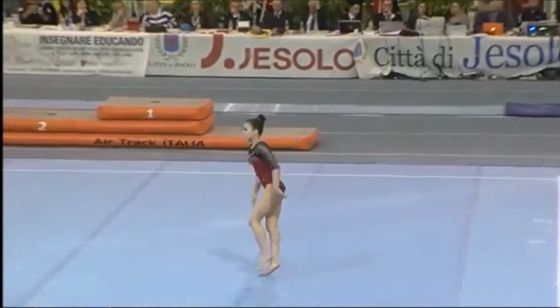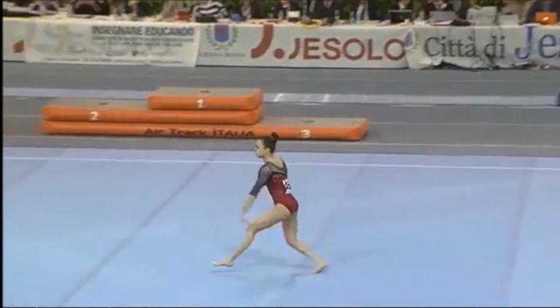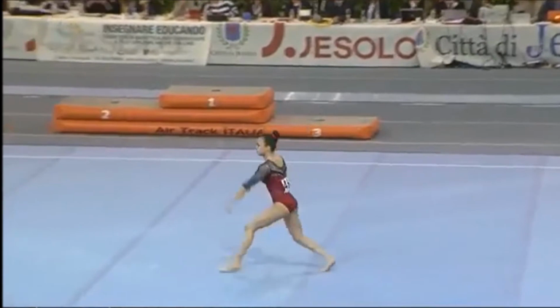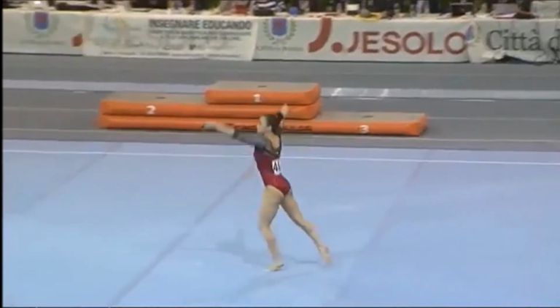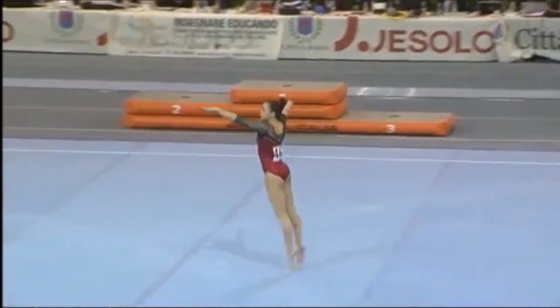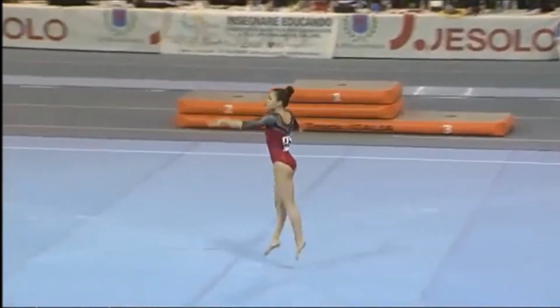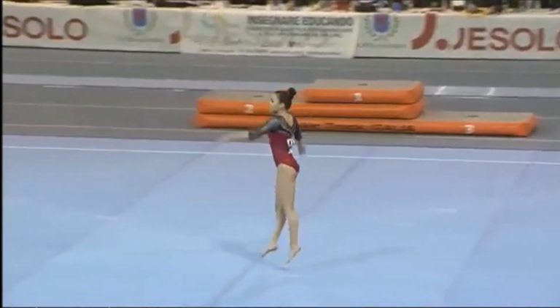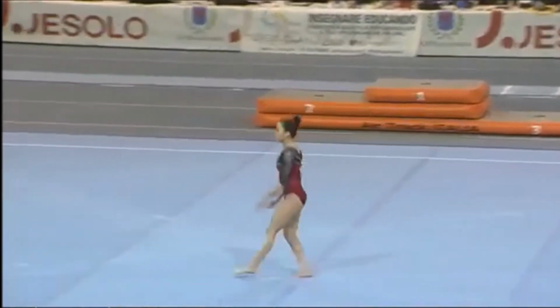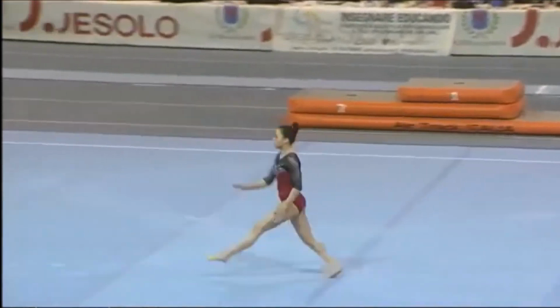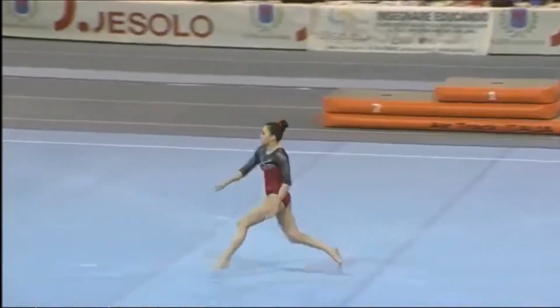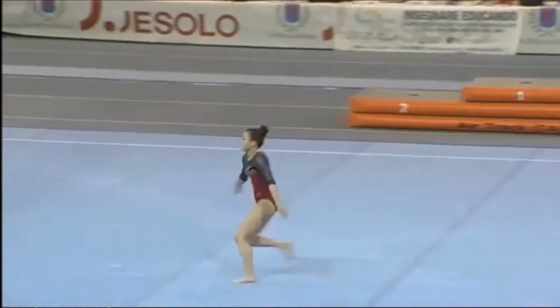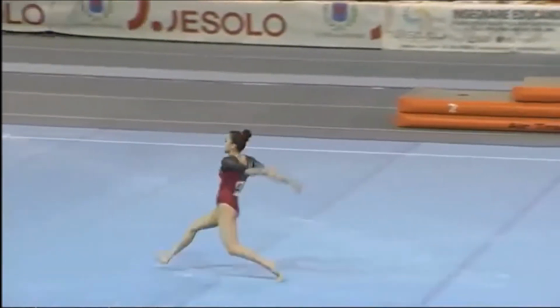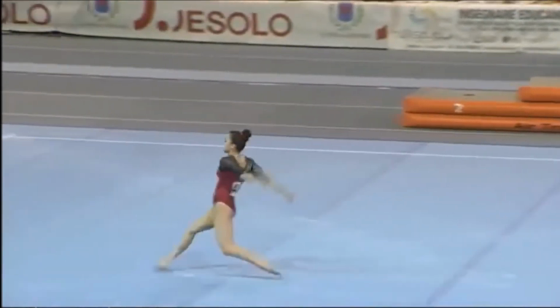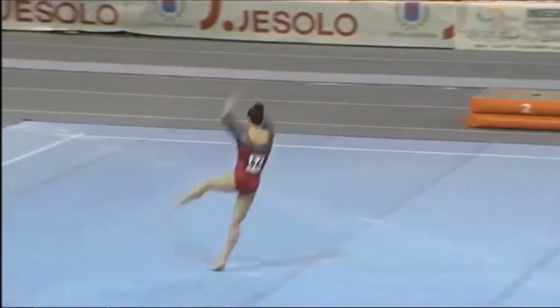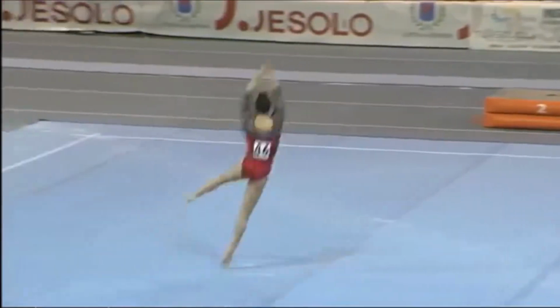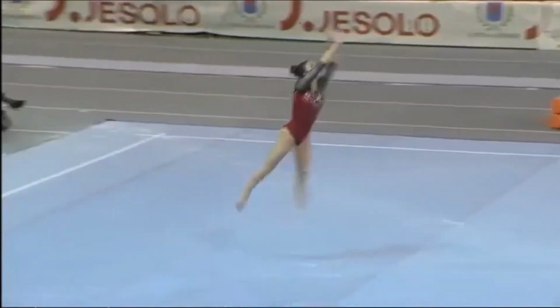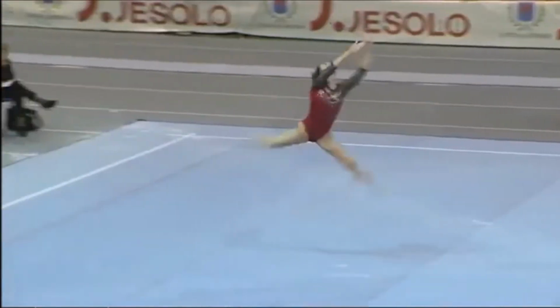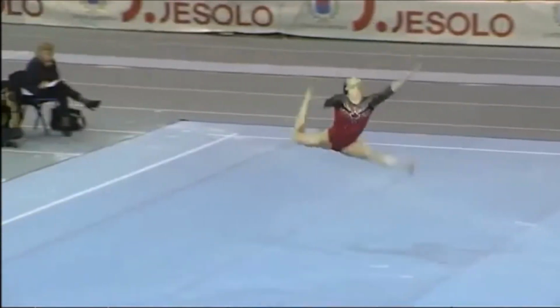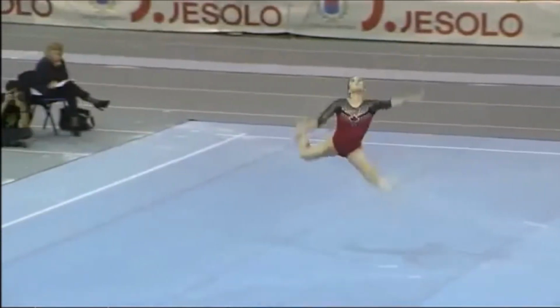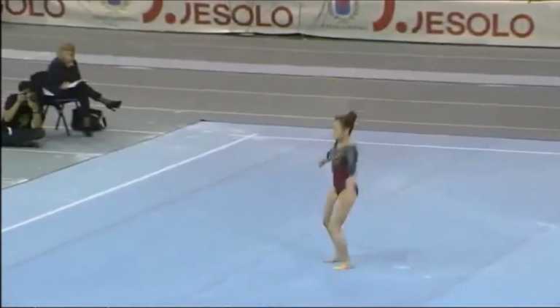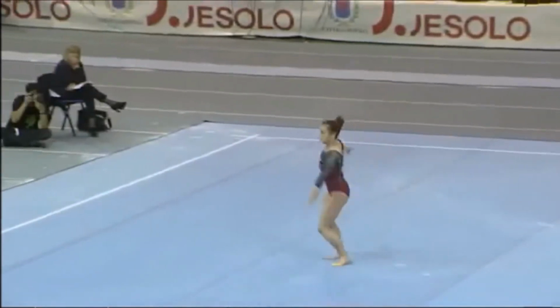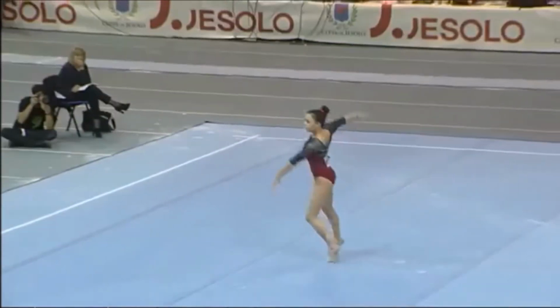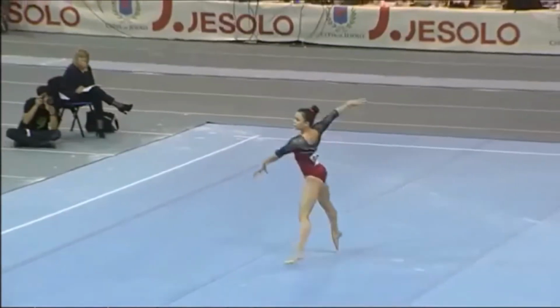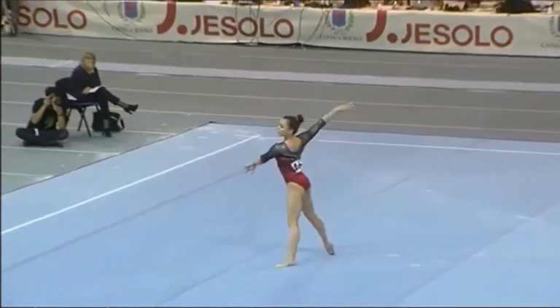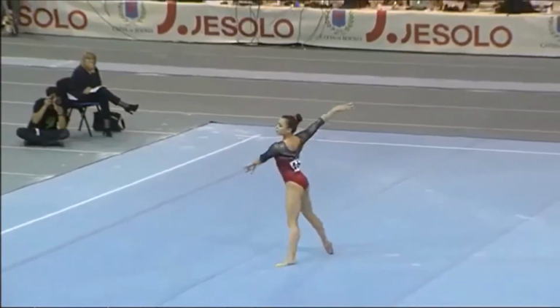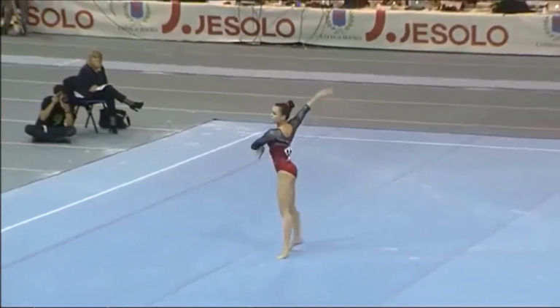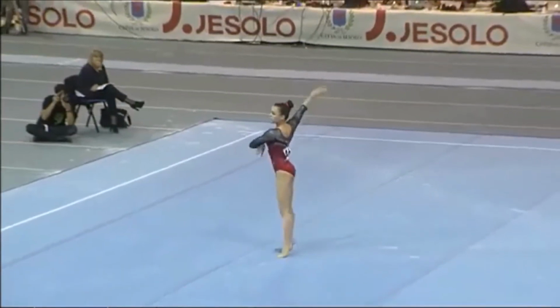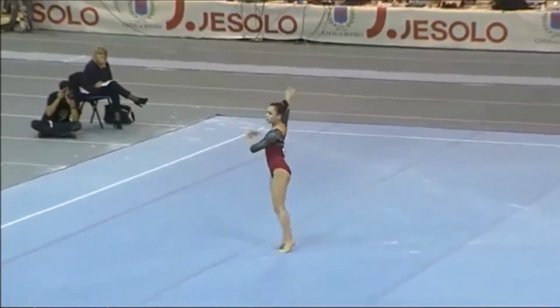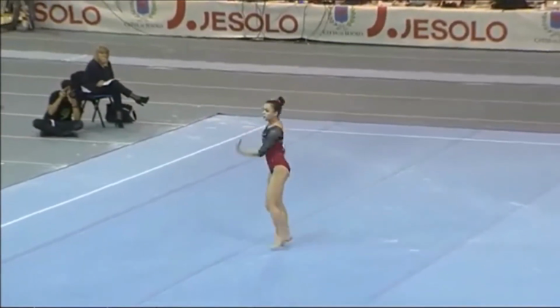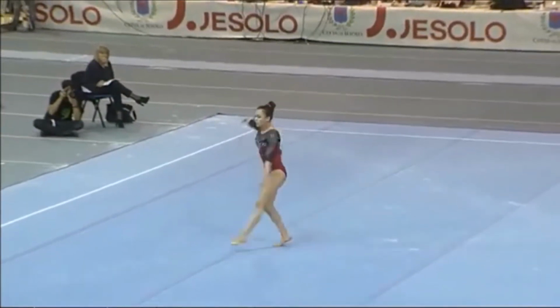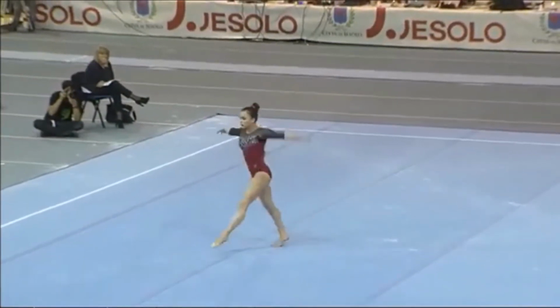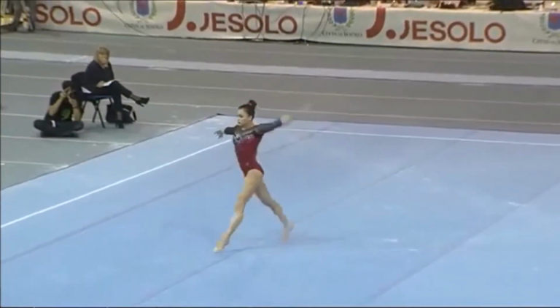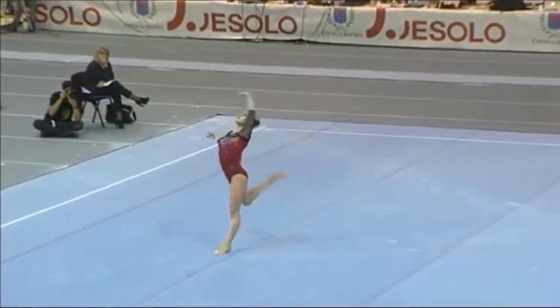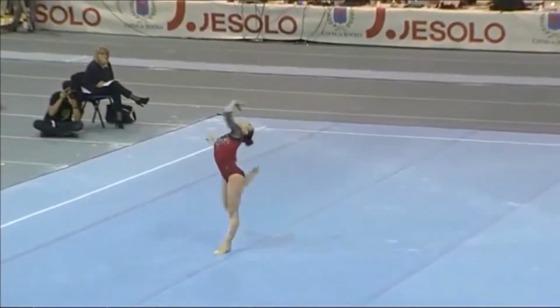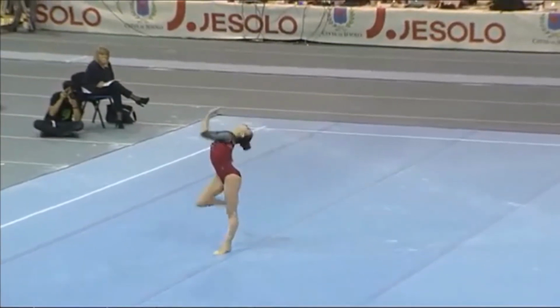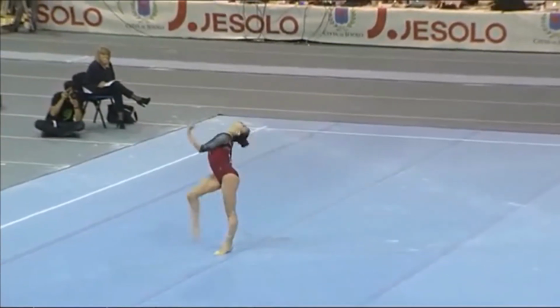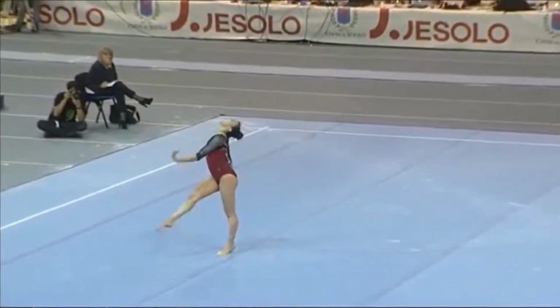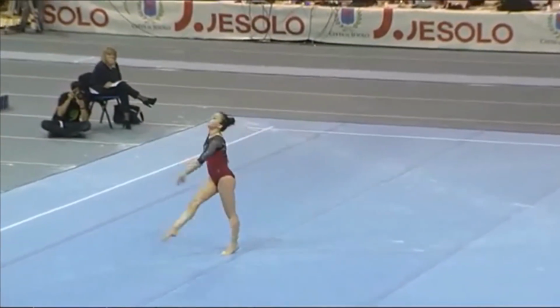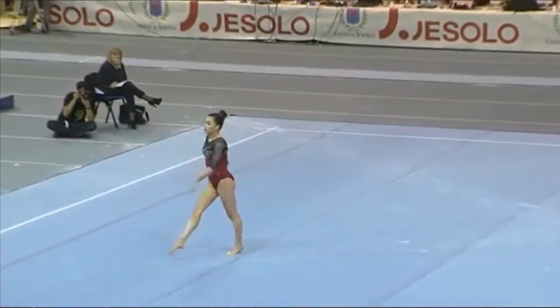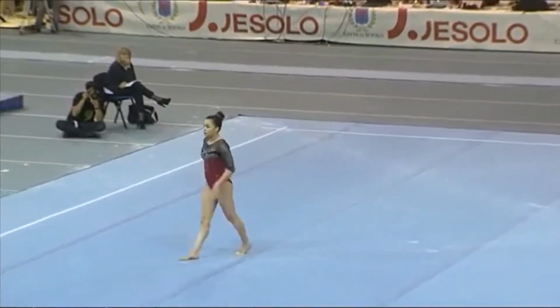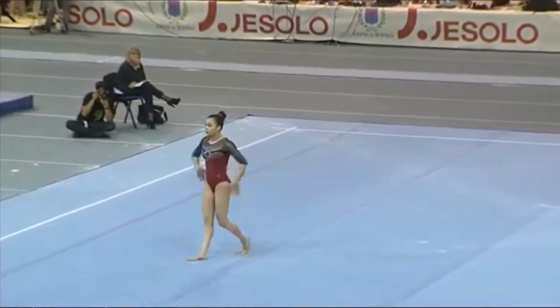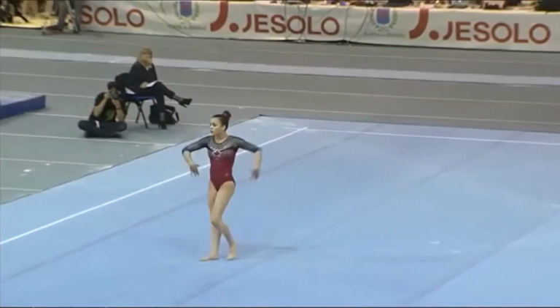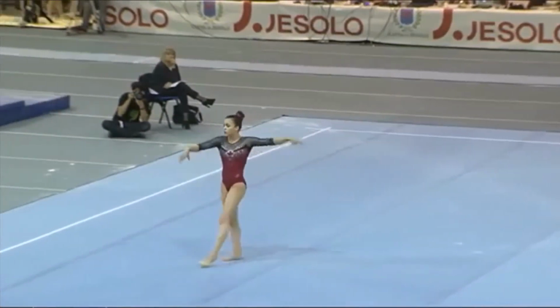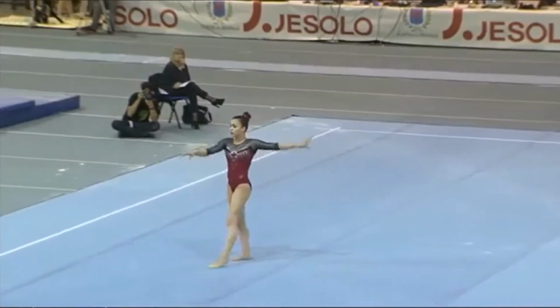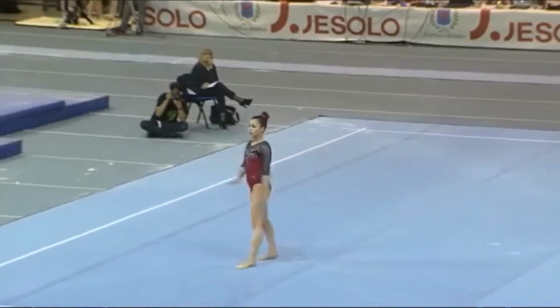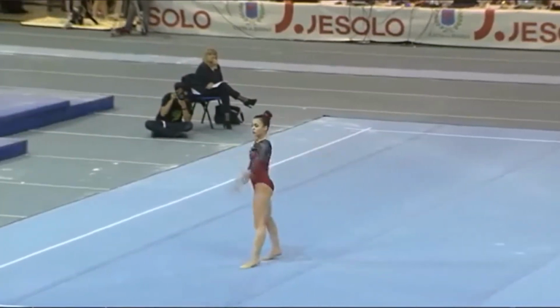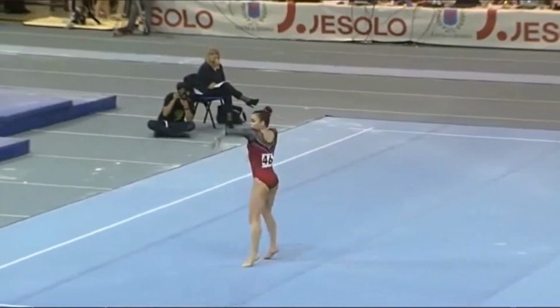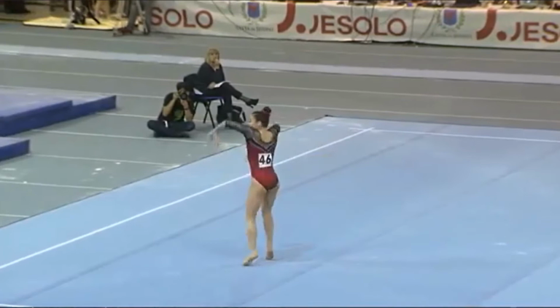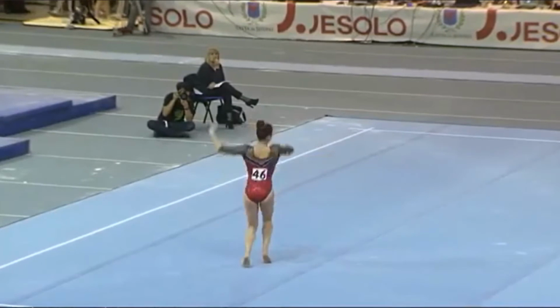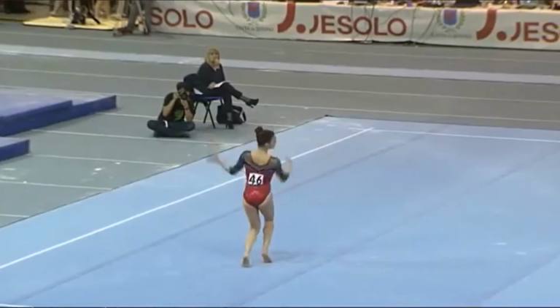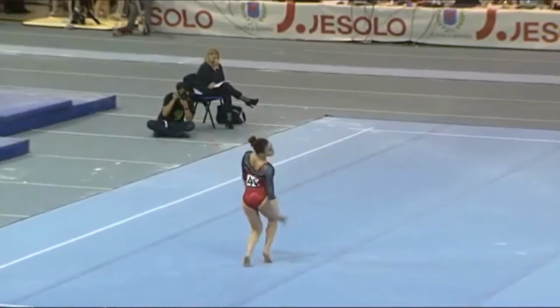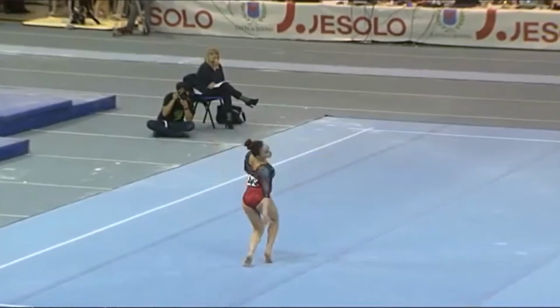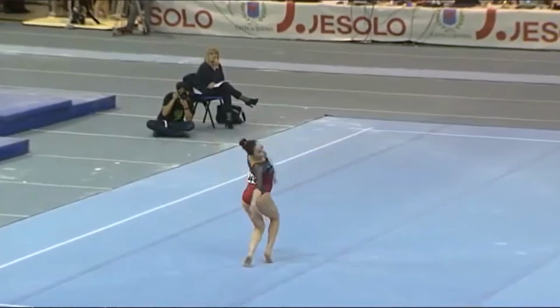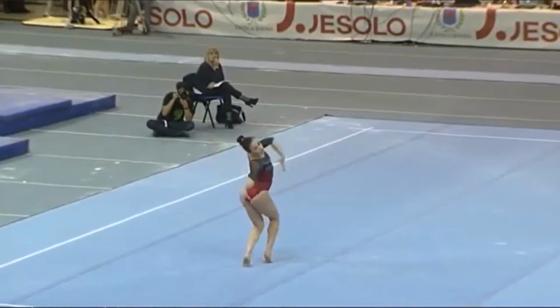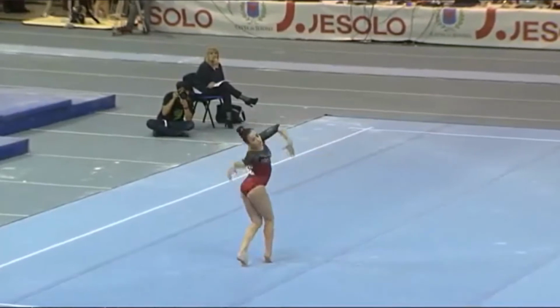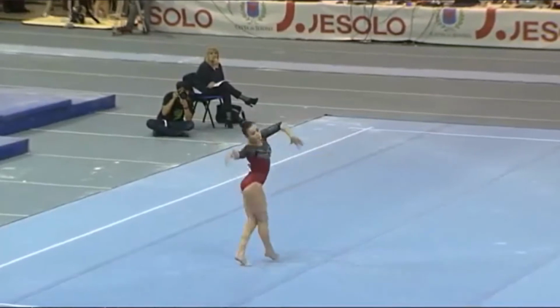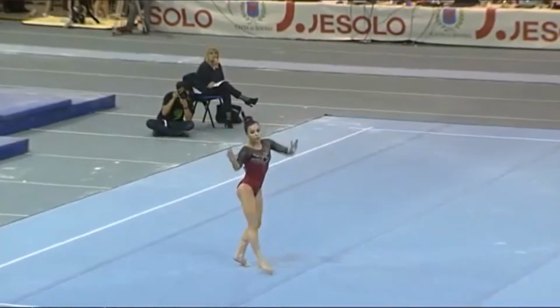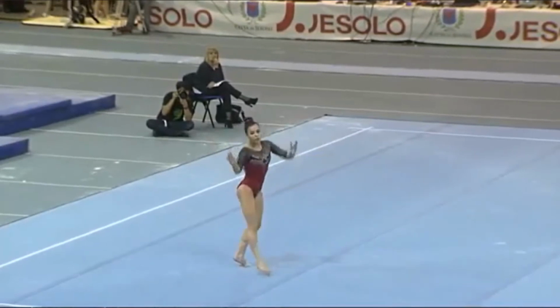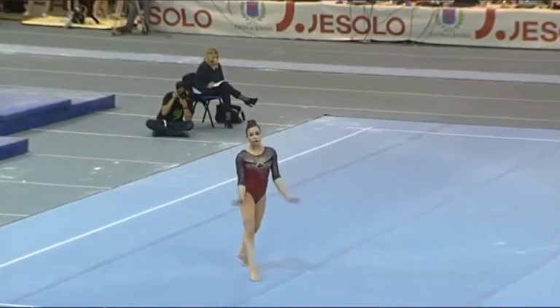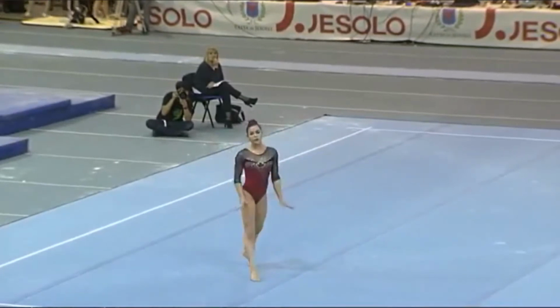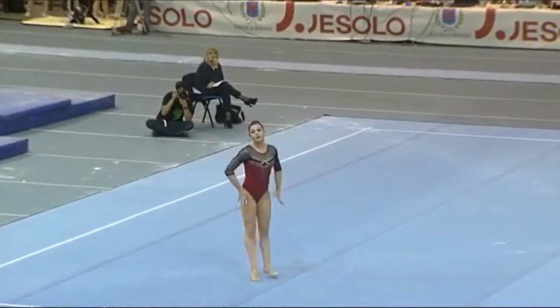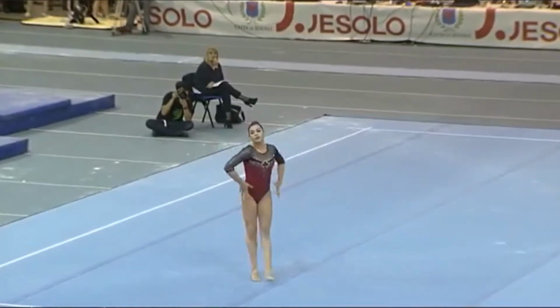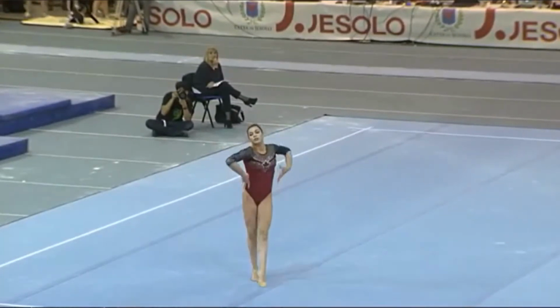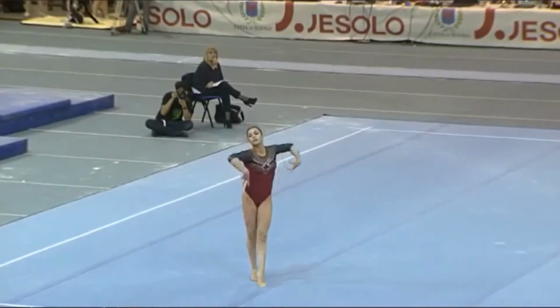Score for Shailen Olsen, as I said, 13.3 — 5.5 difficulty and a 7.9 for execution.